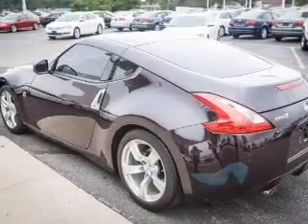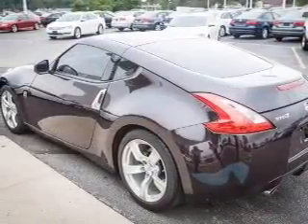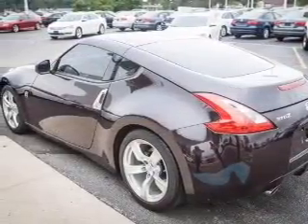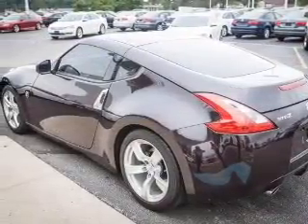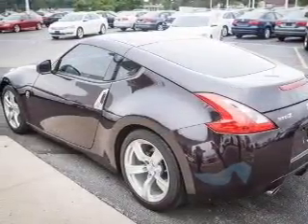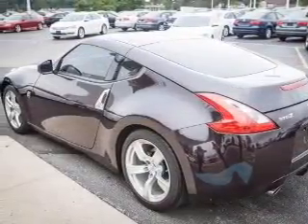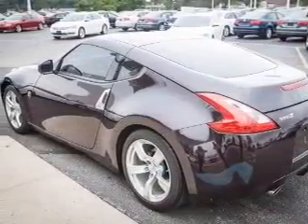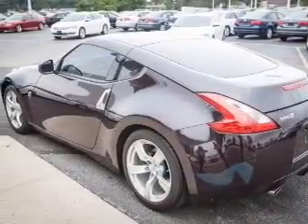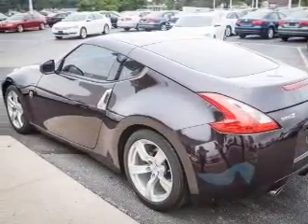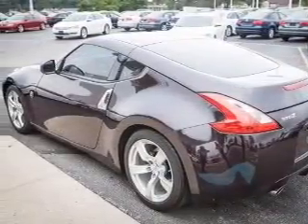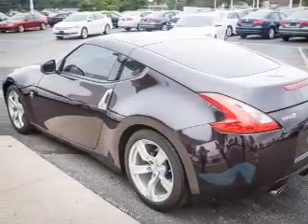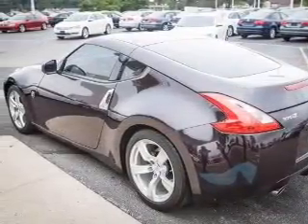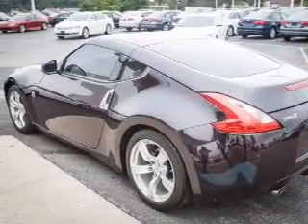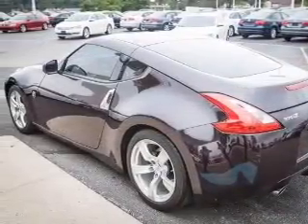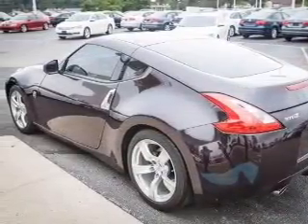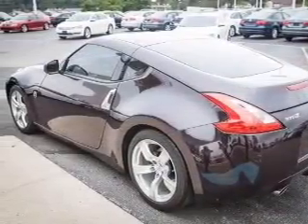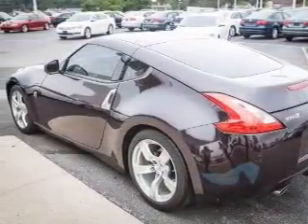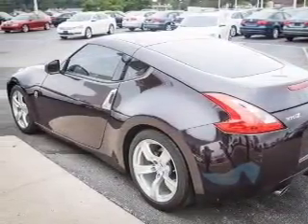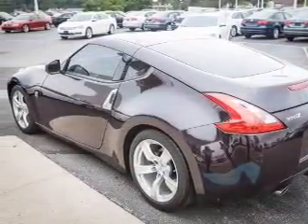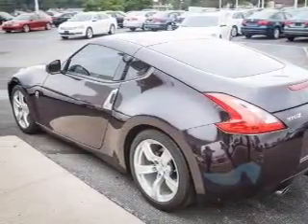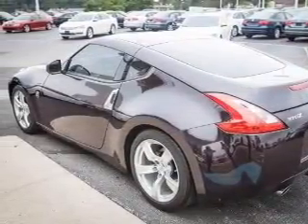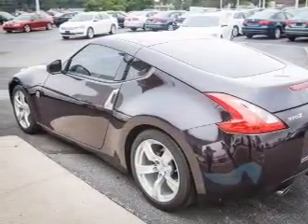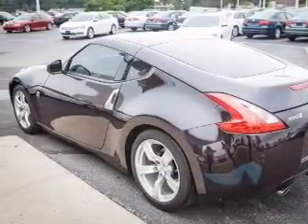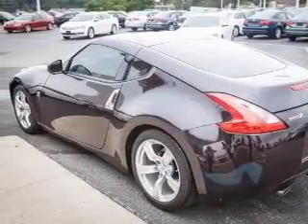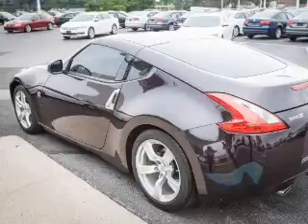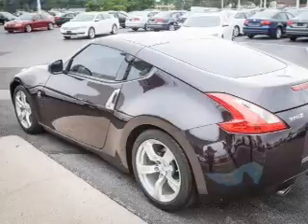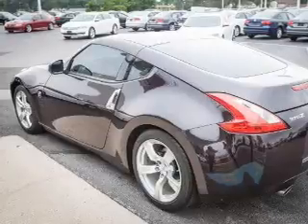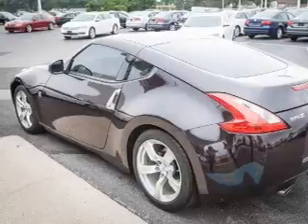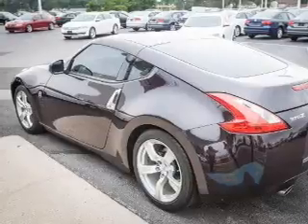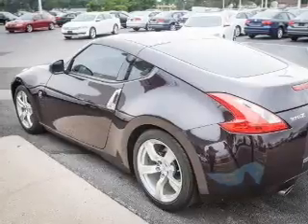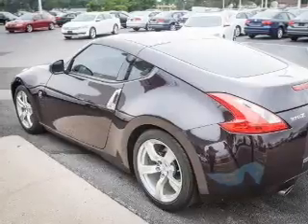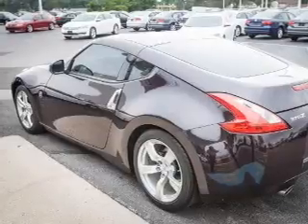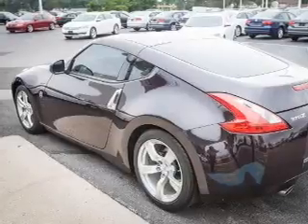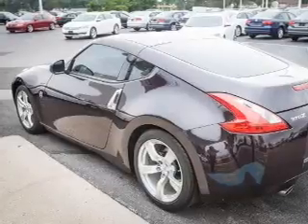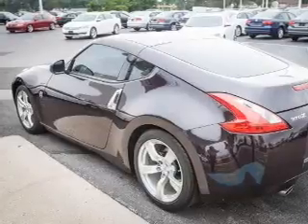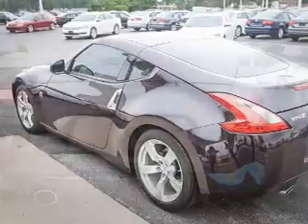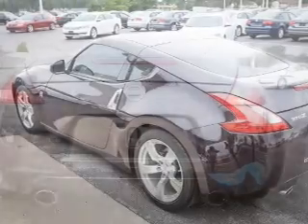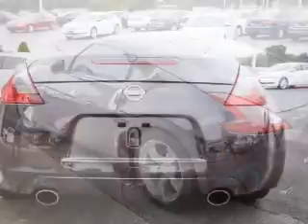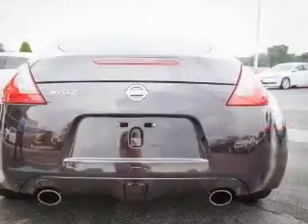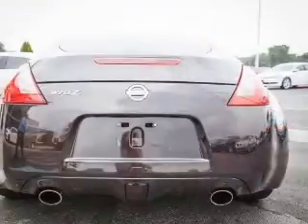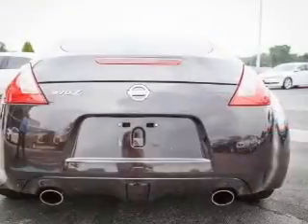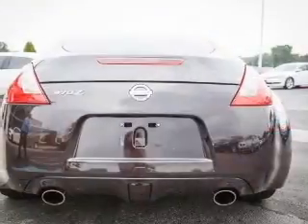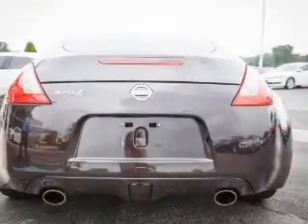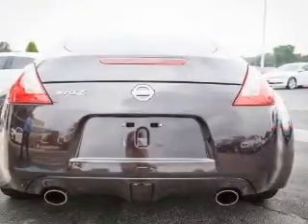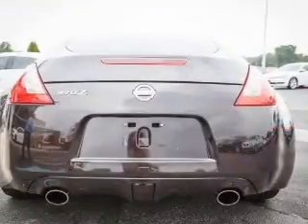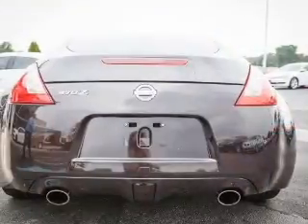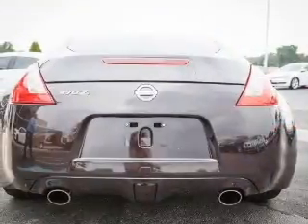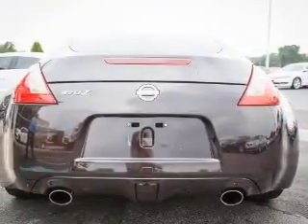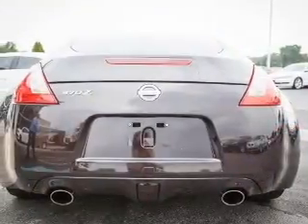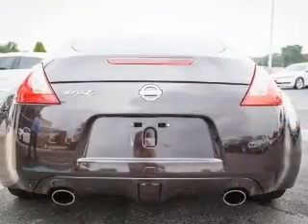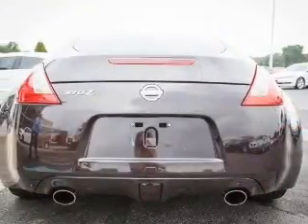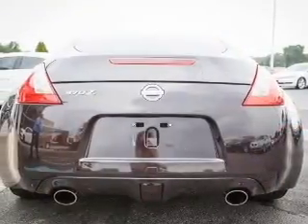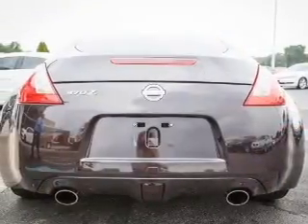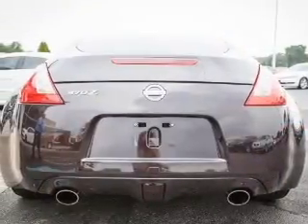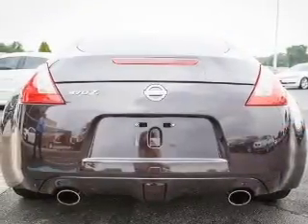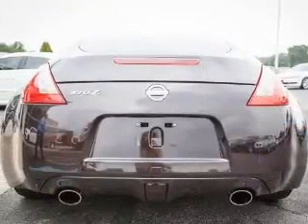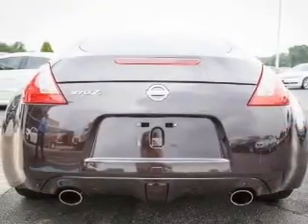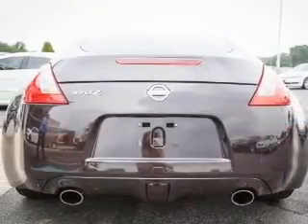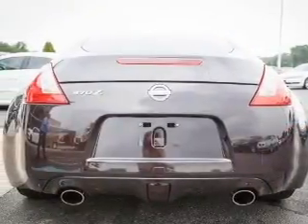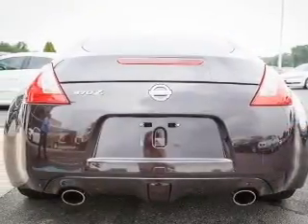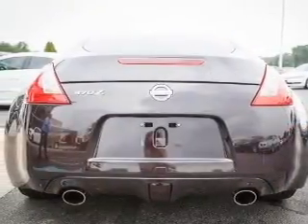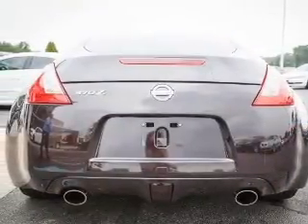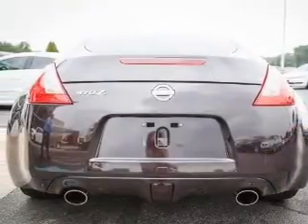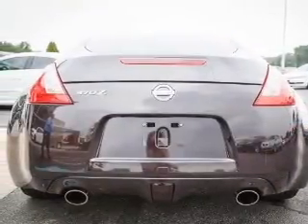Additional features include steering wheel controls, aluminum rims, automatic climate control, an adjustable tilt steering wheel, and an alarm system.